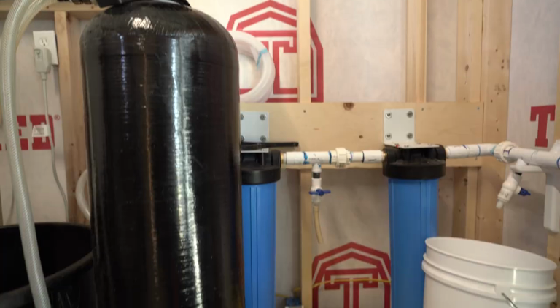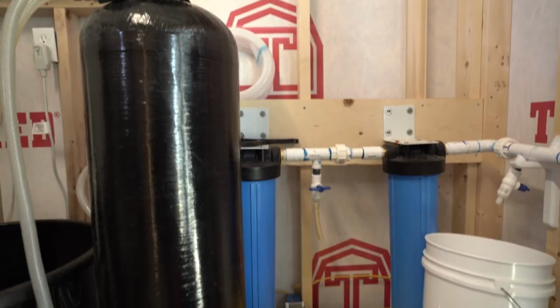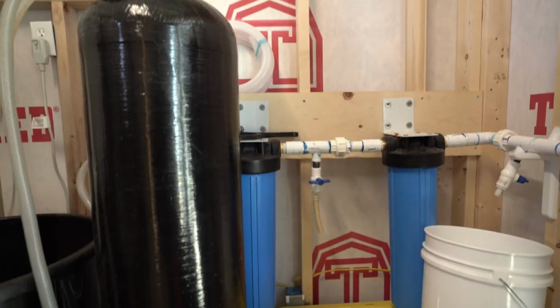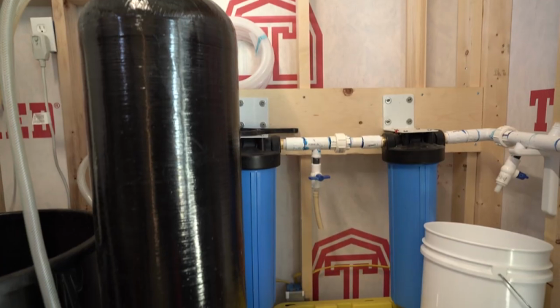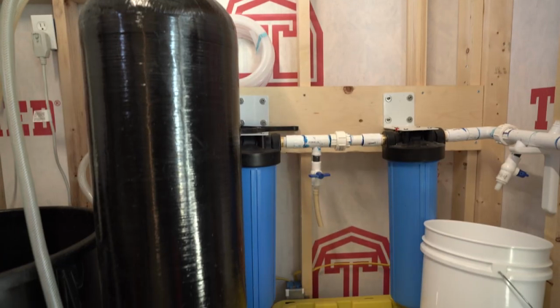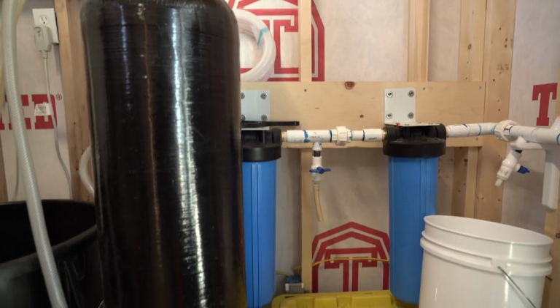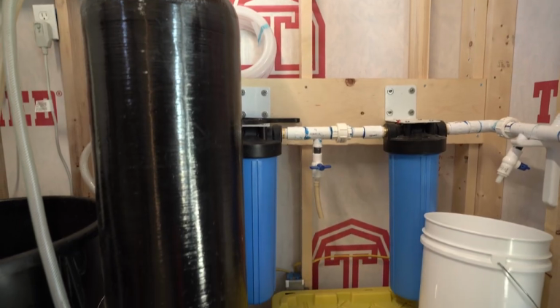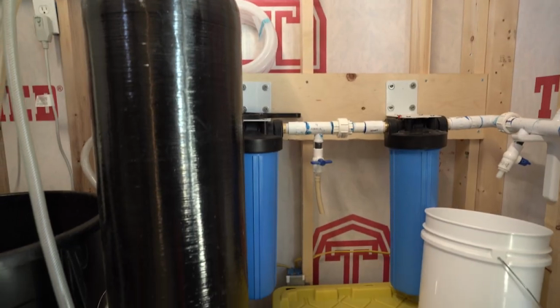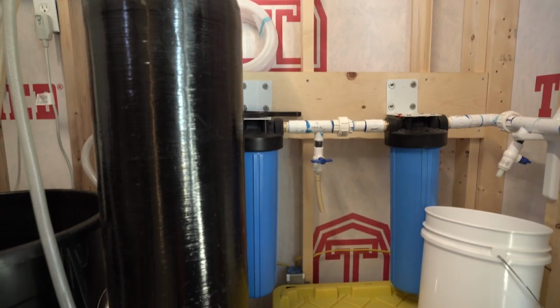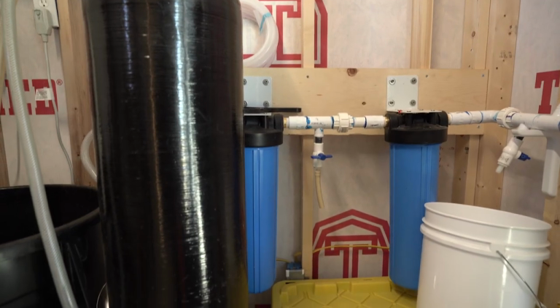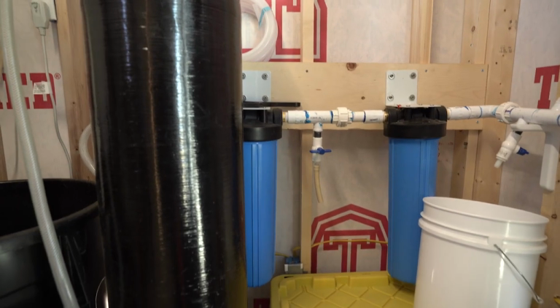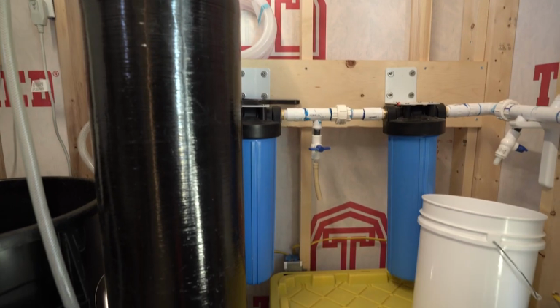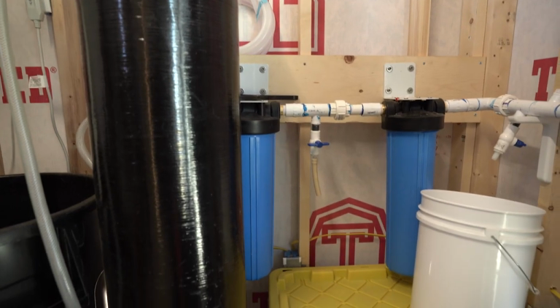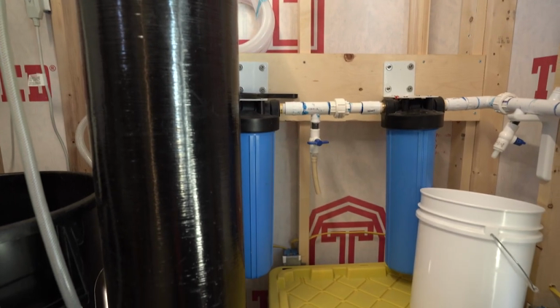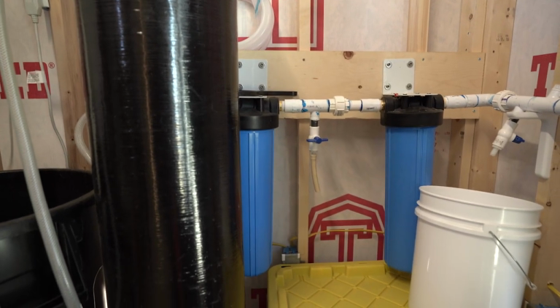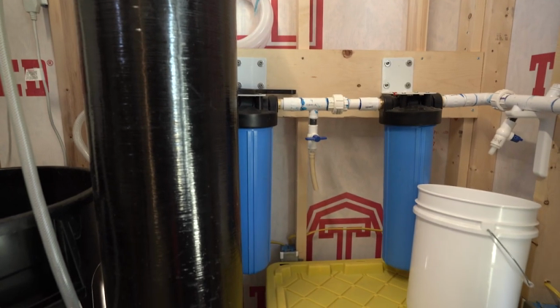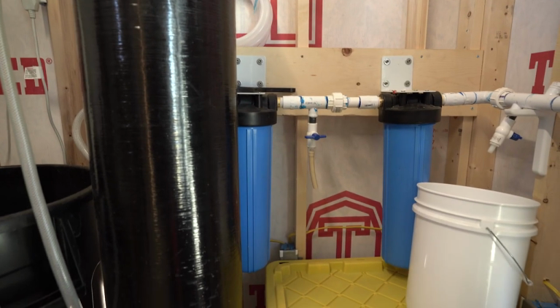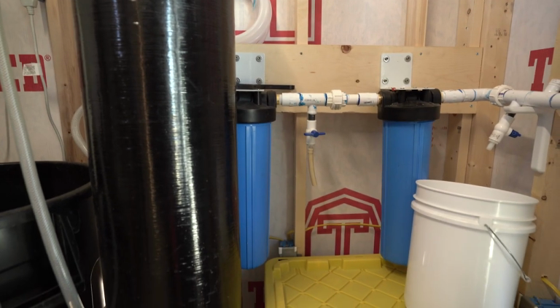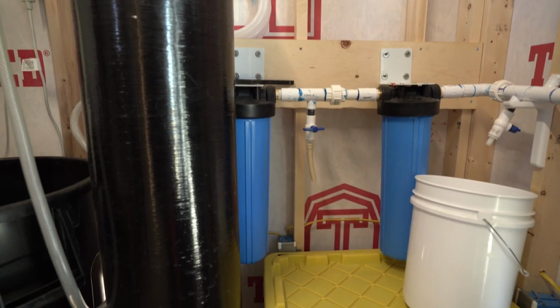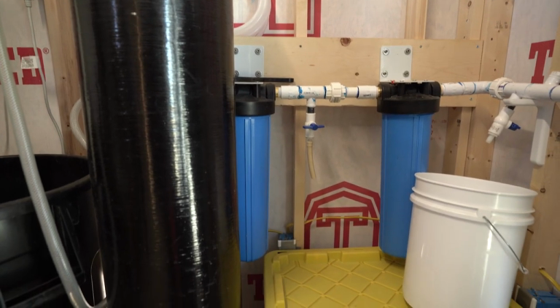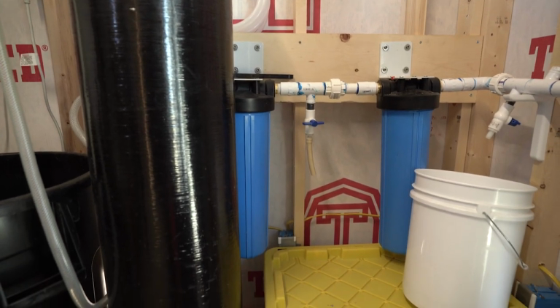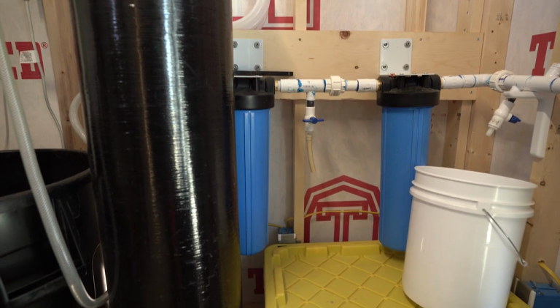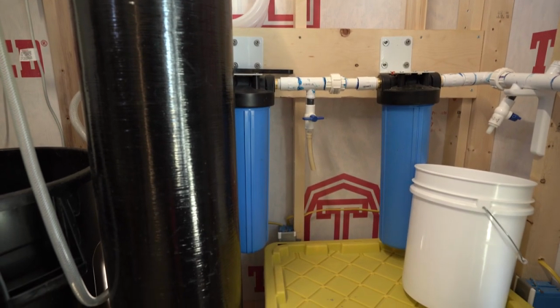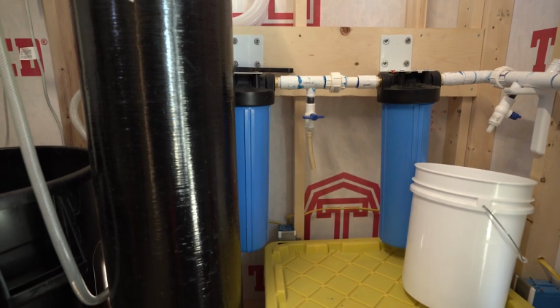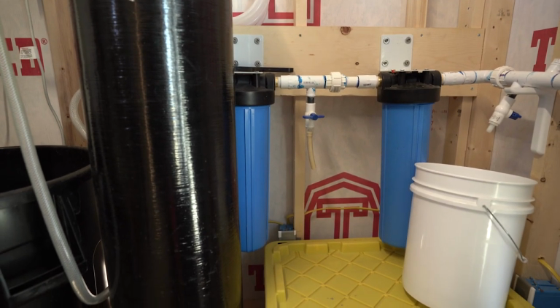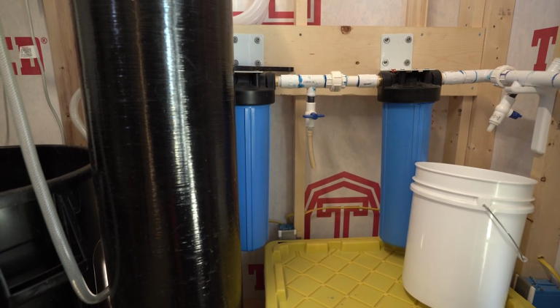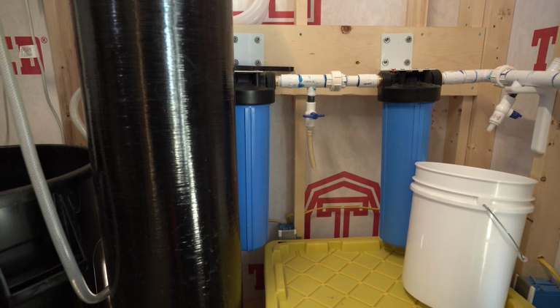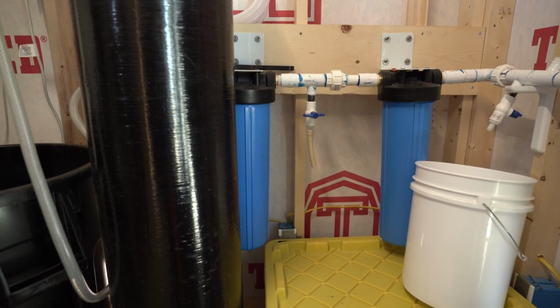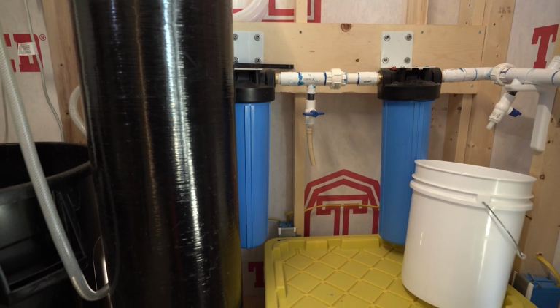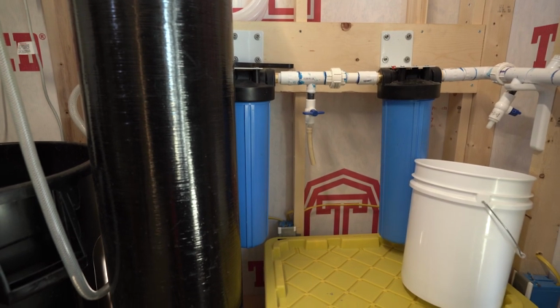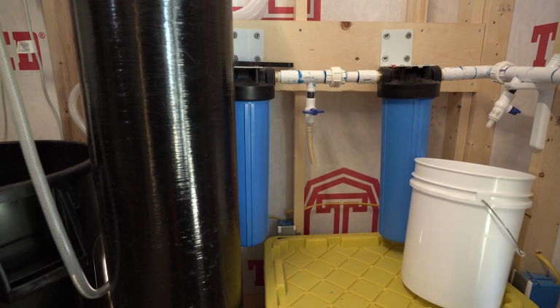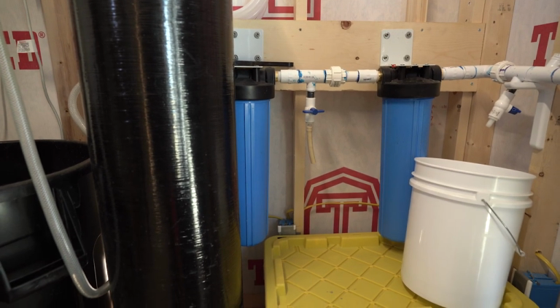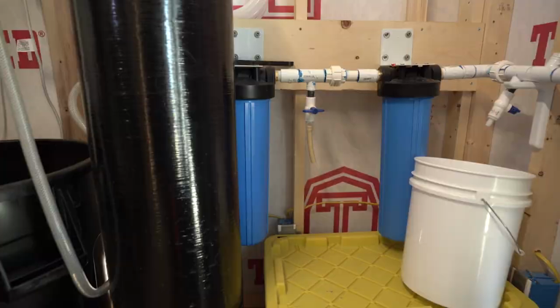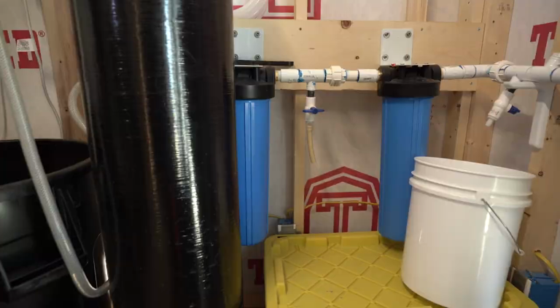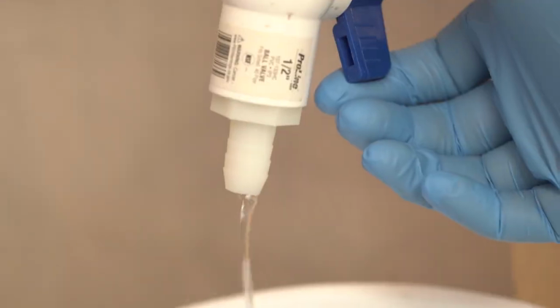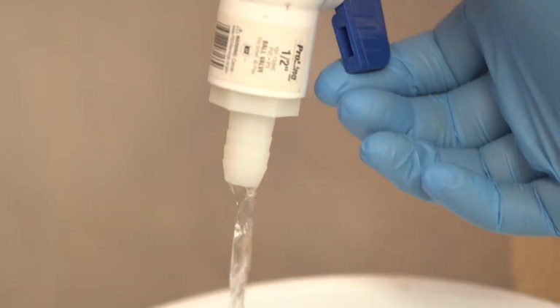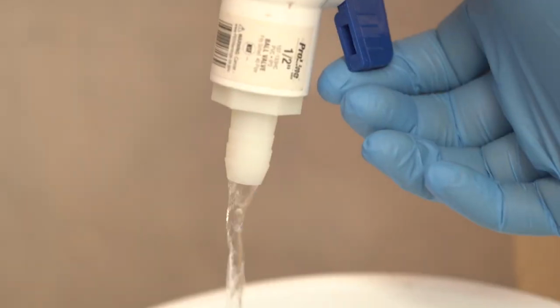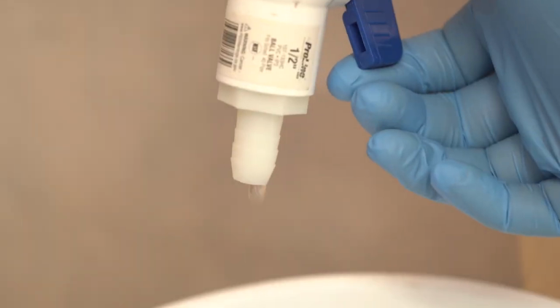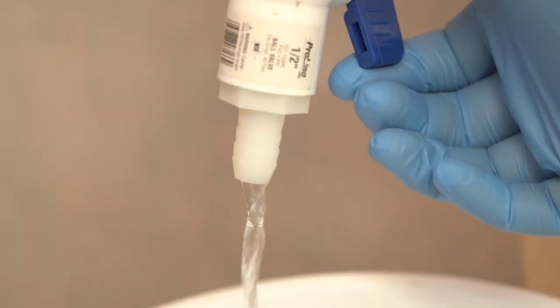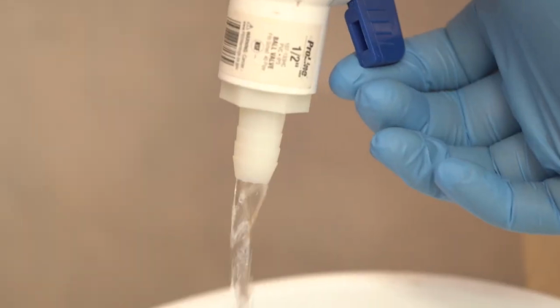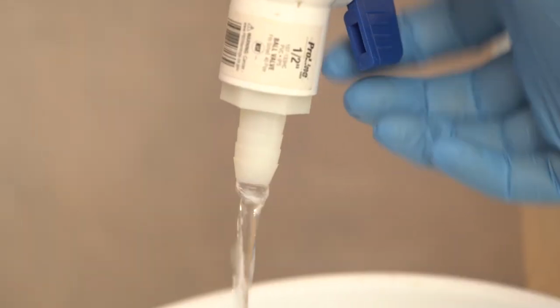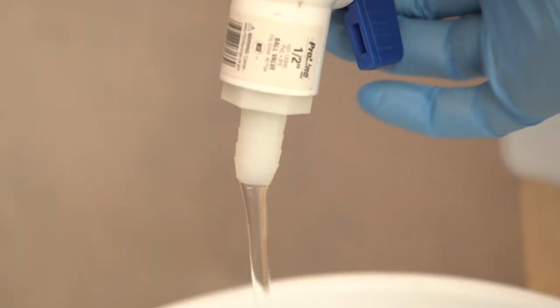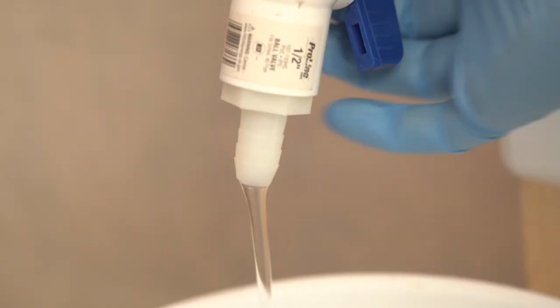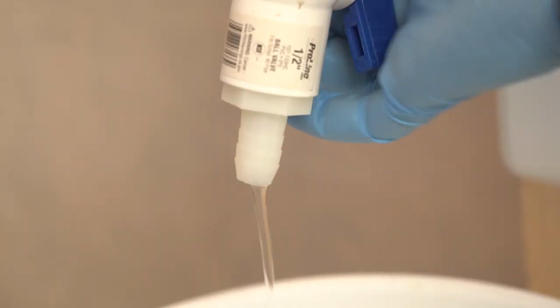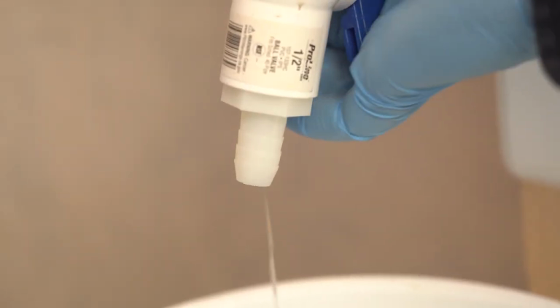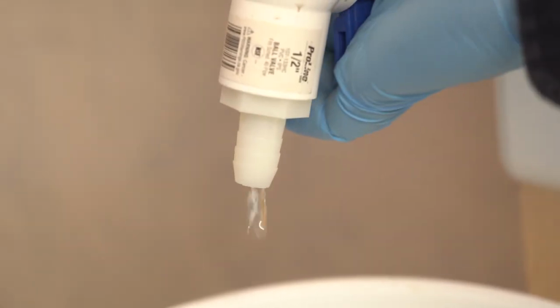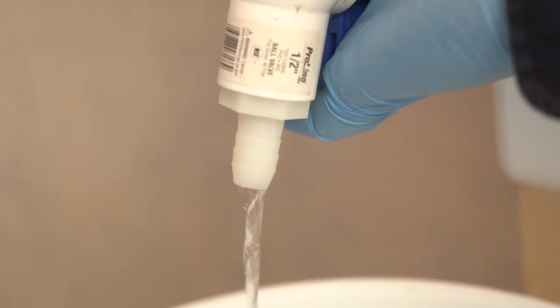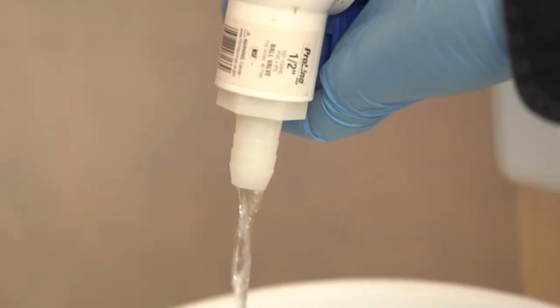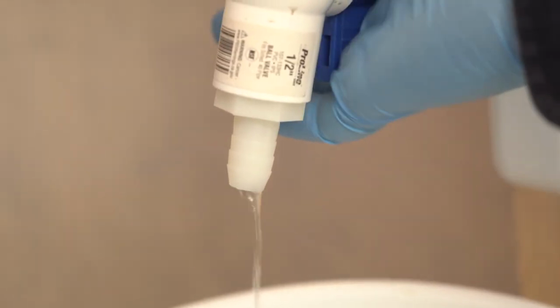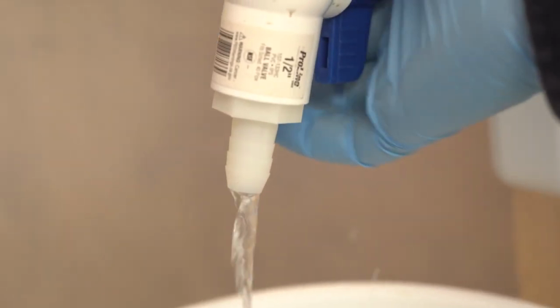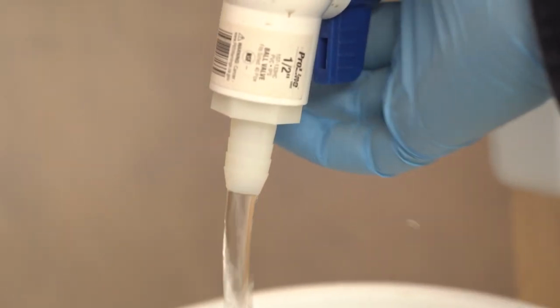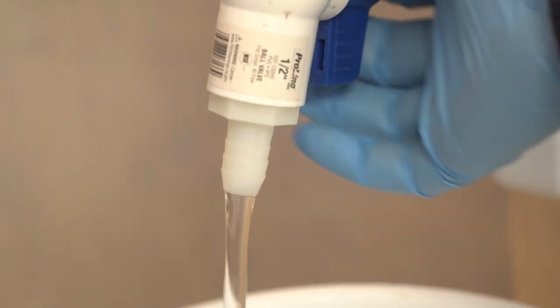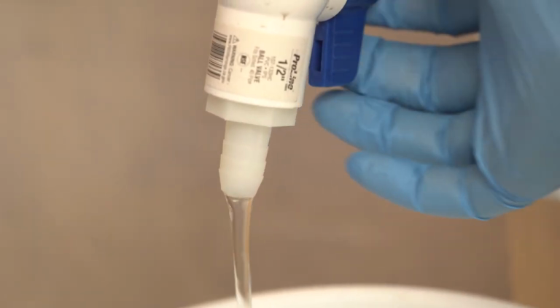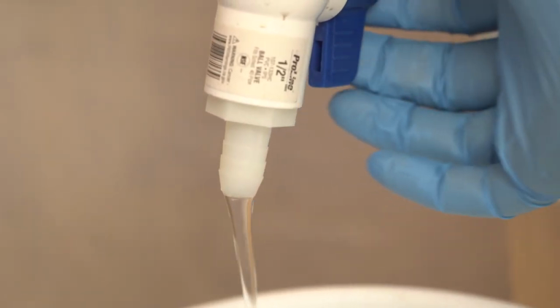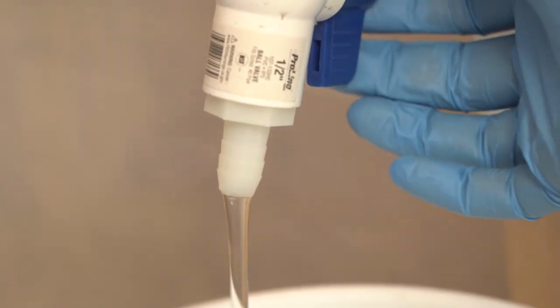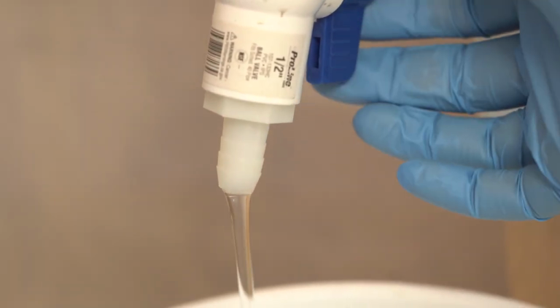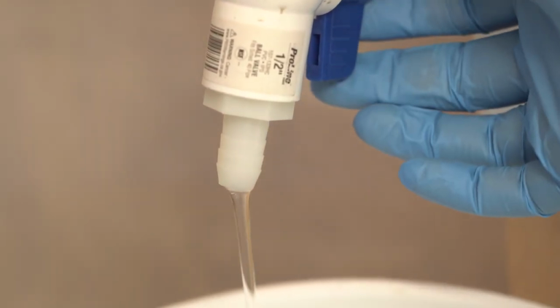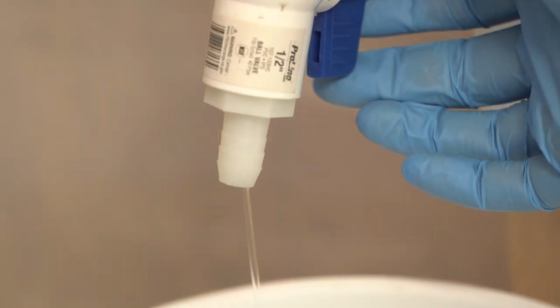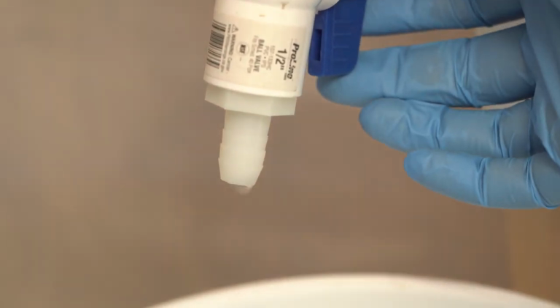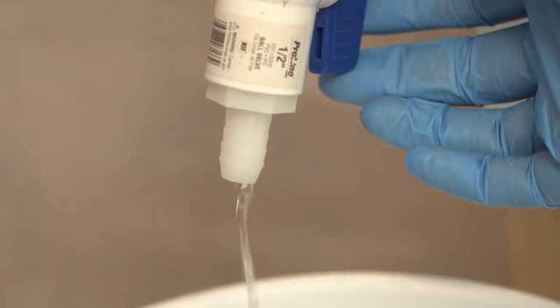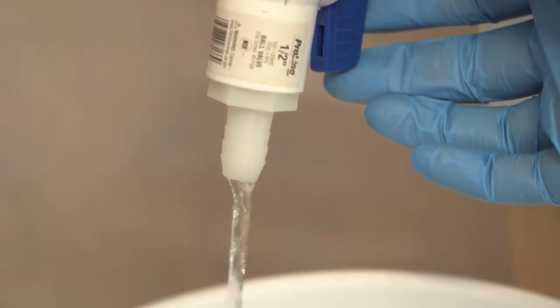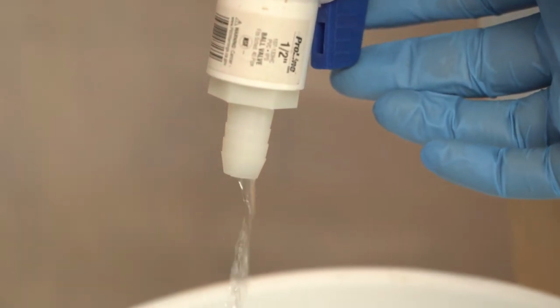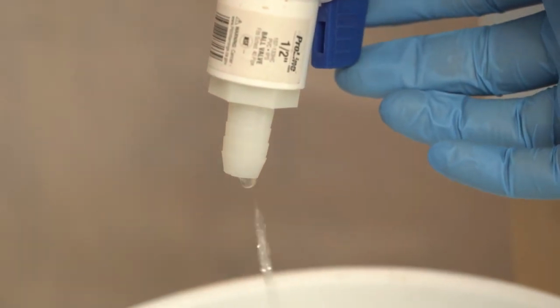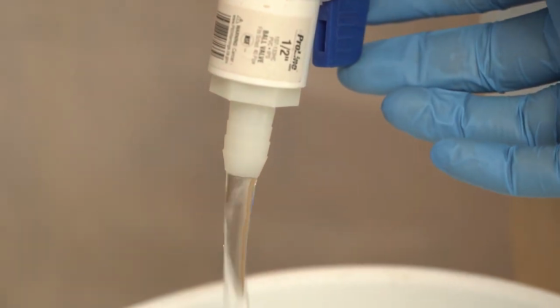After the rapid sand filter, we have the micron filters, and they're removing the tiniest particles that have made it through our treatment steps.